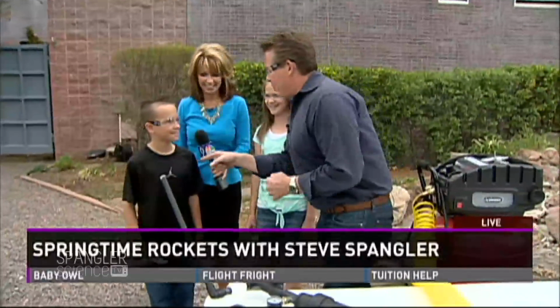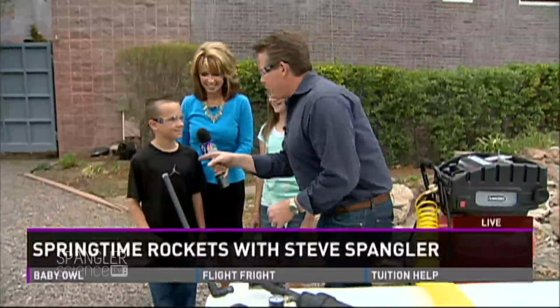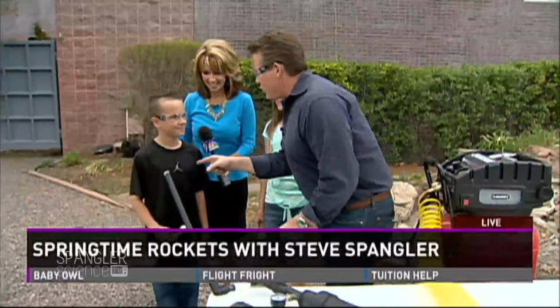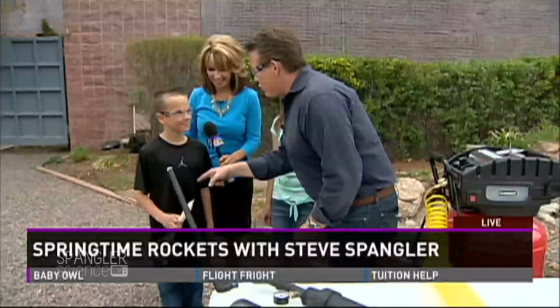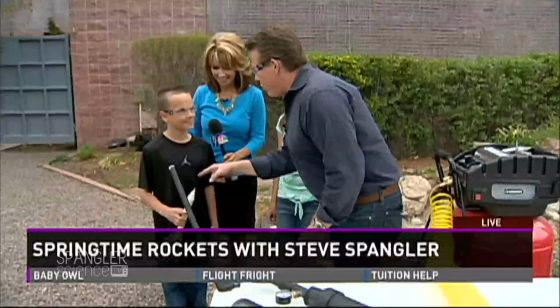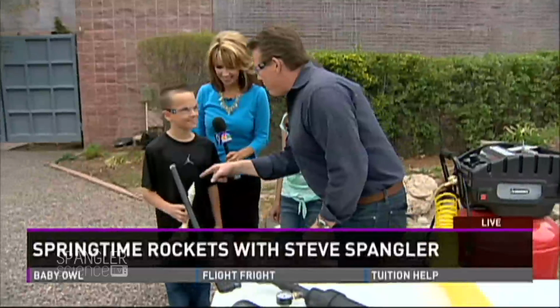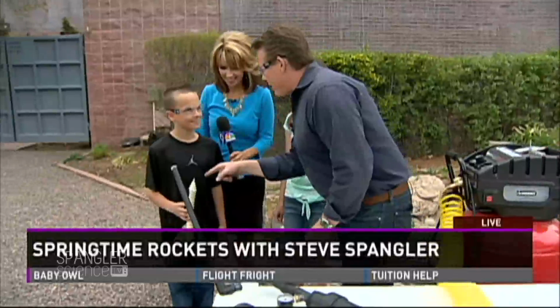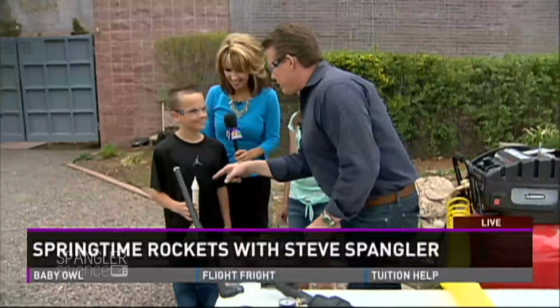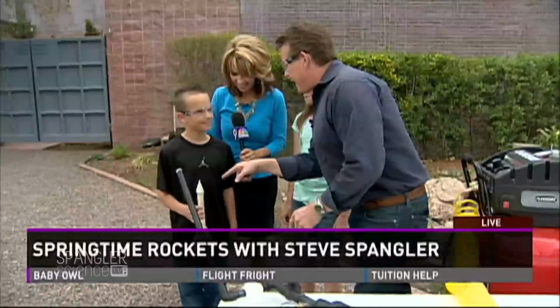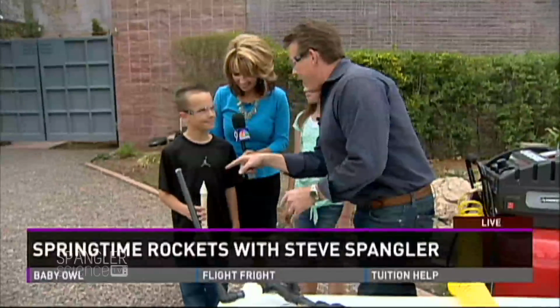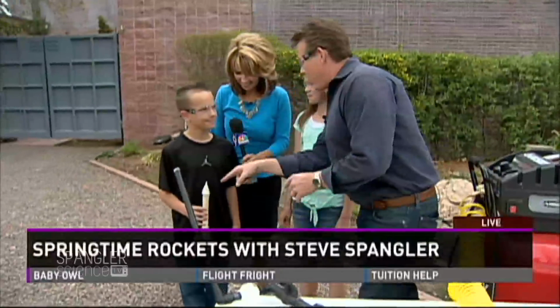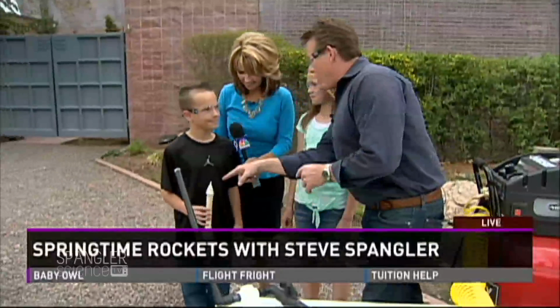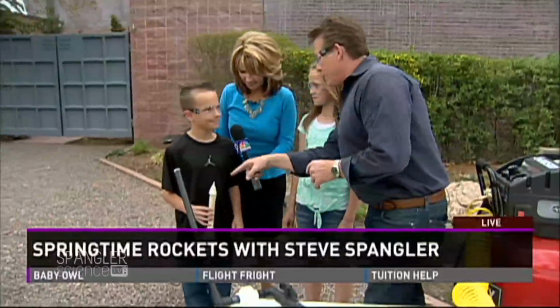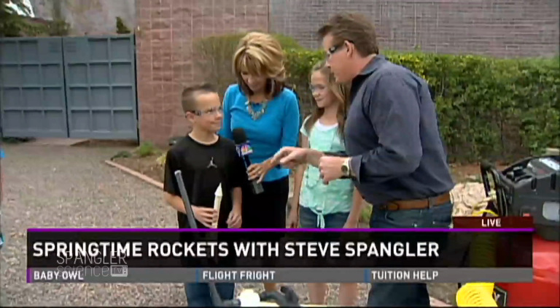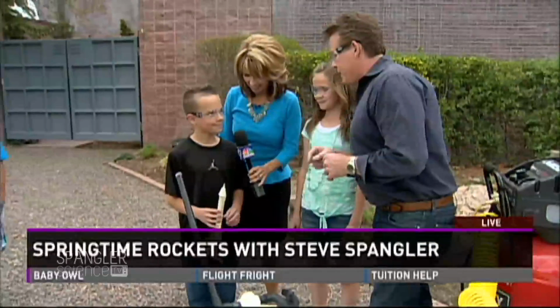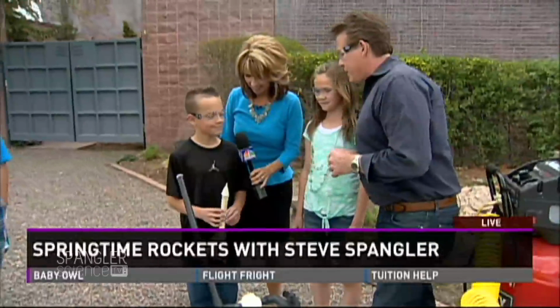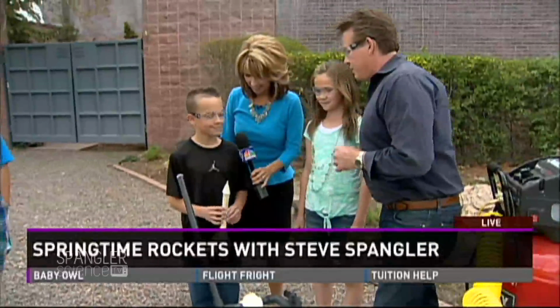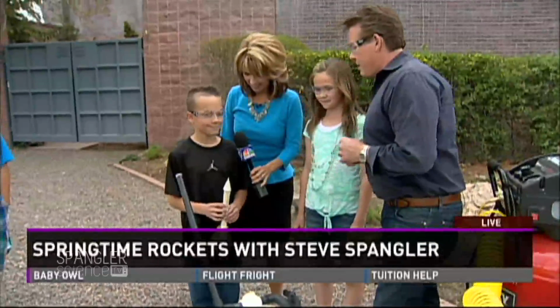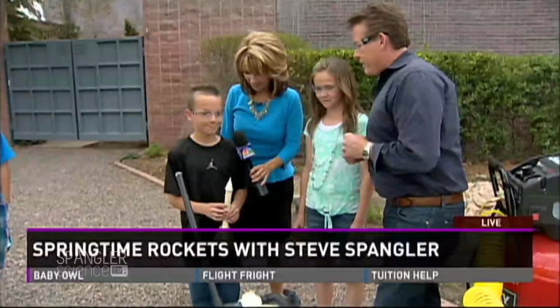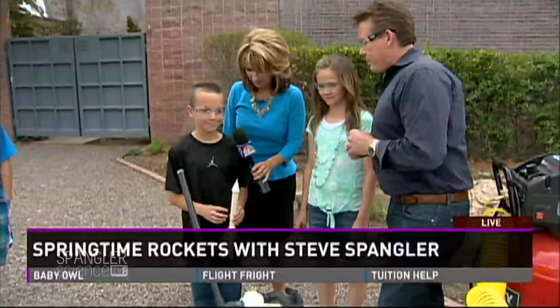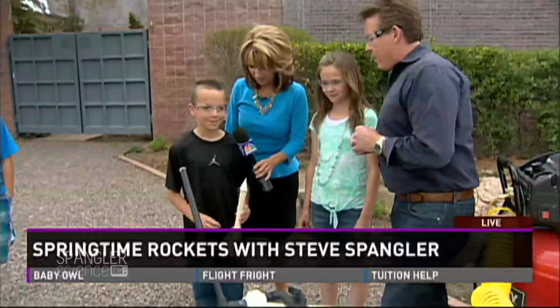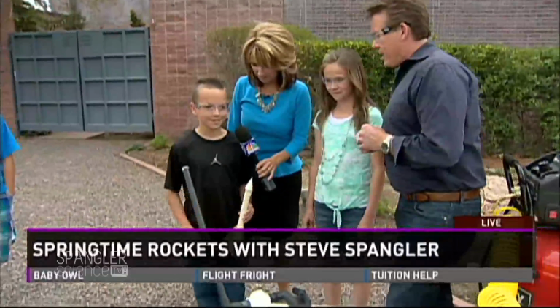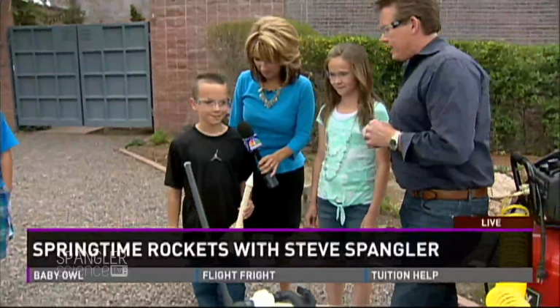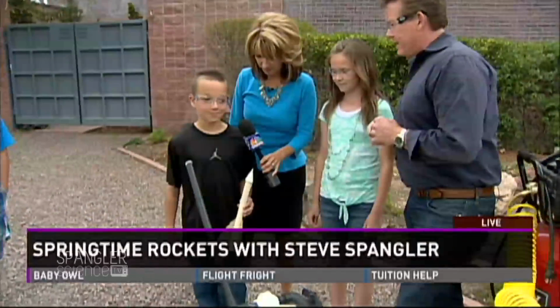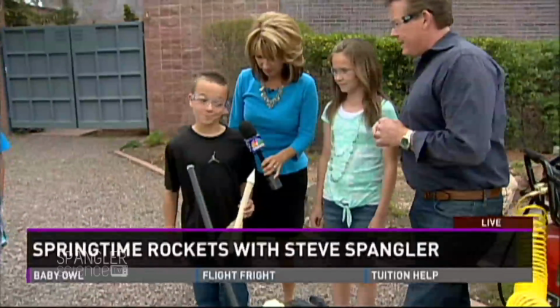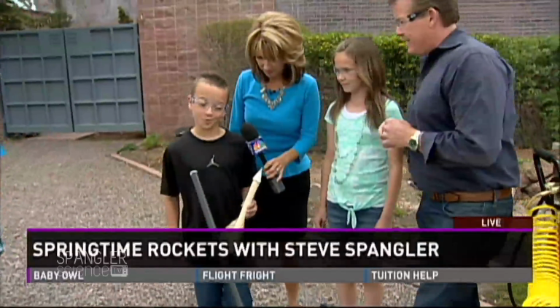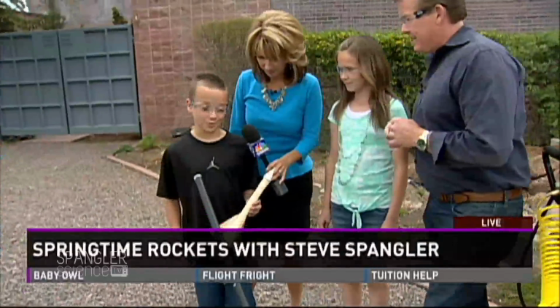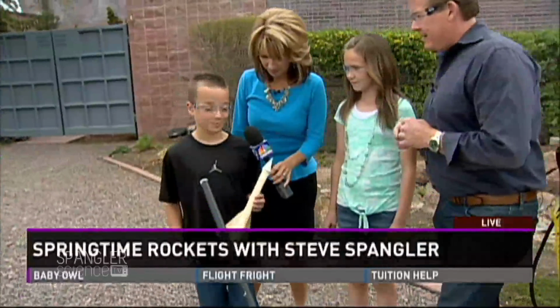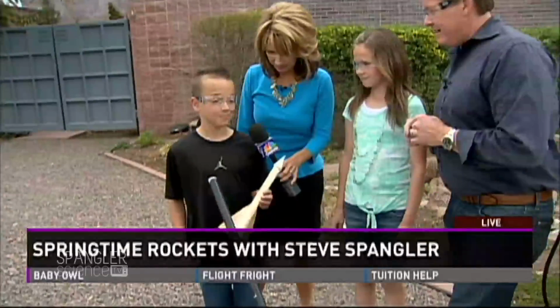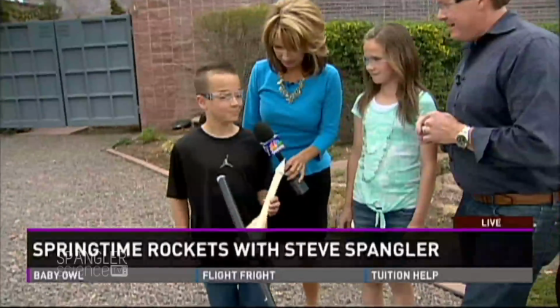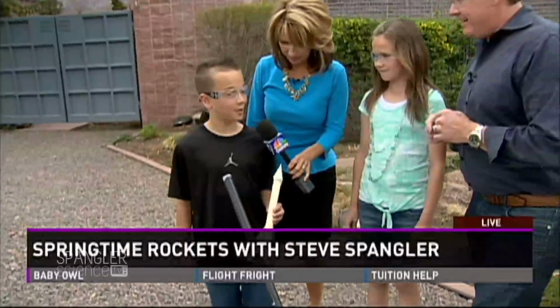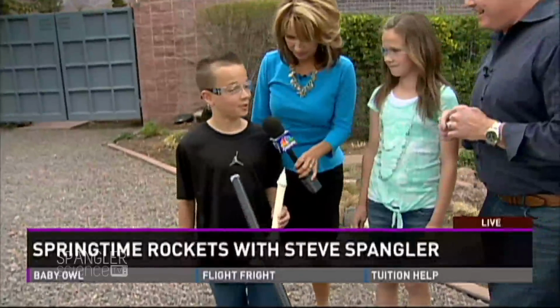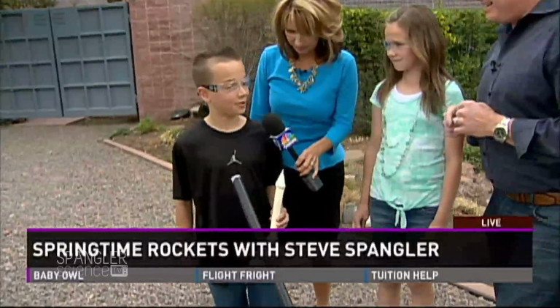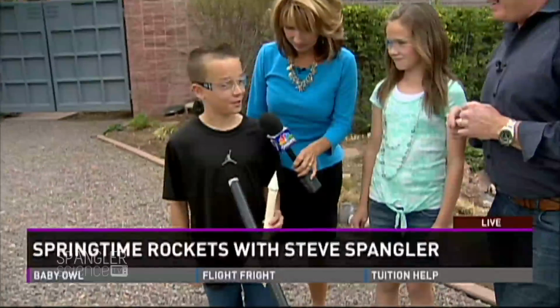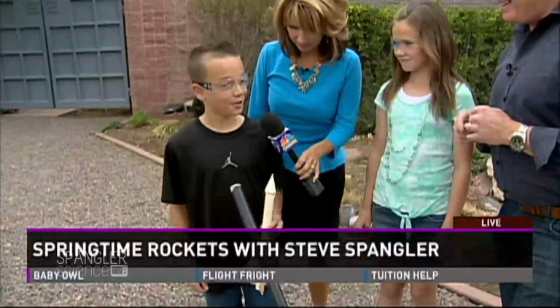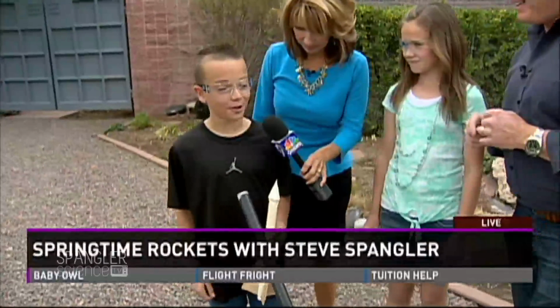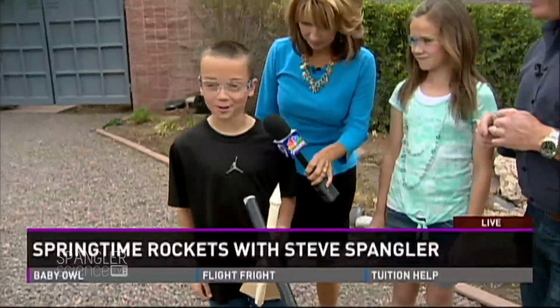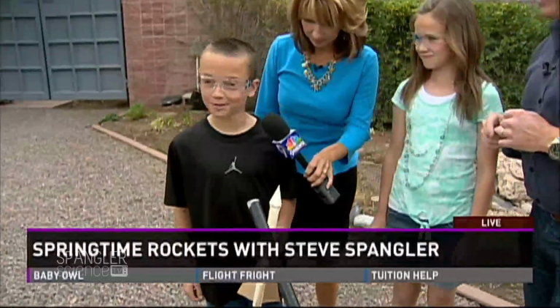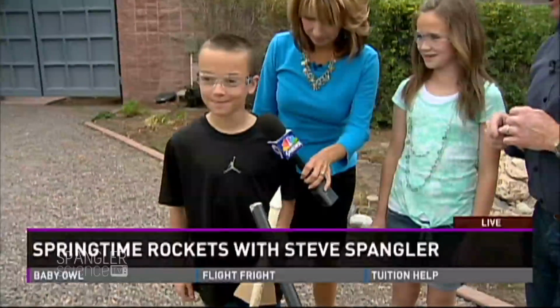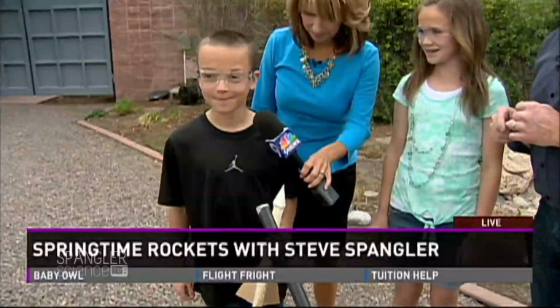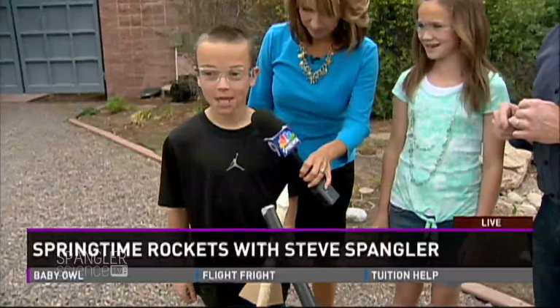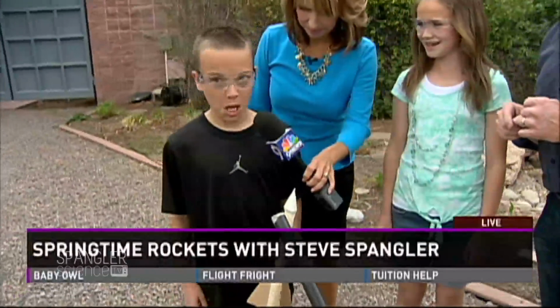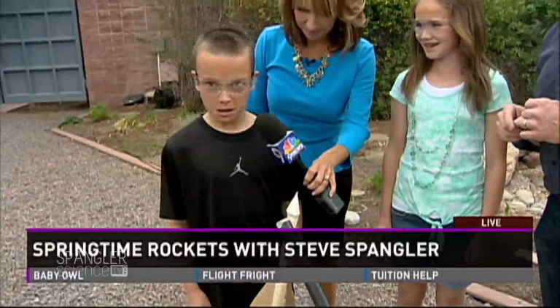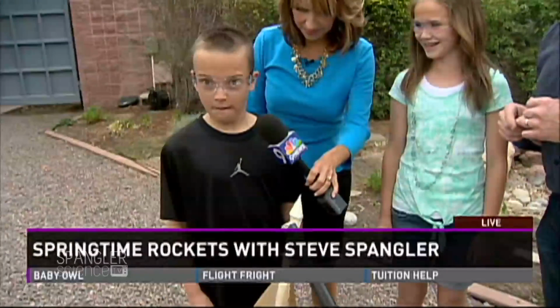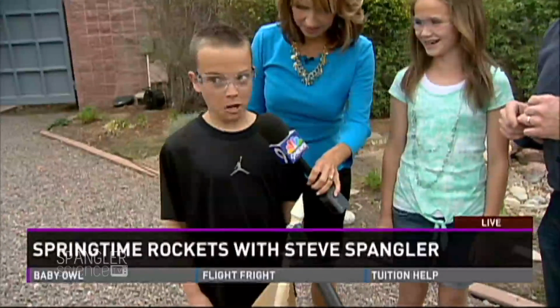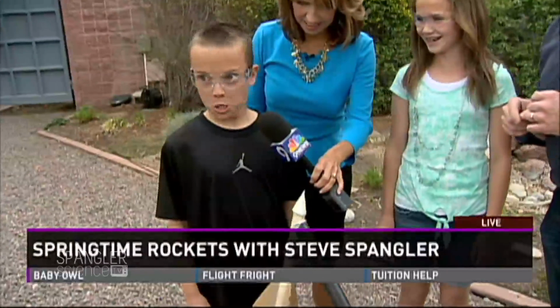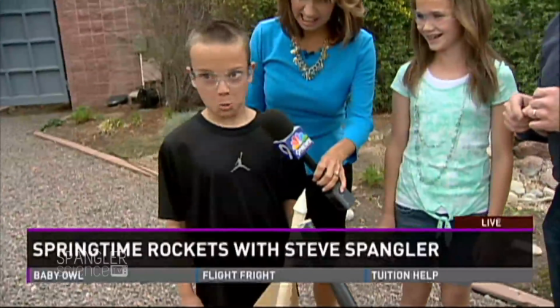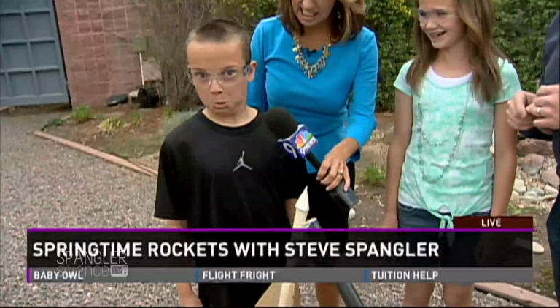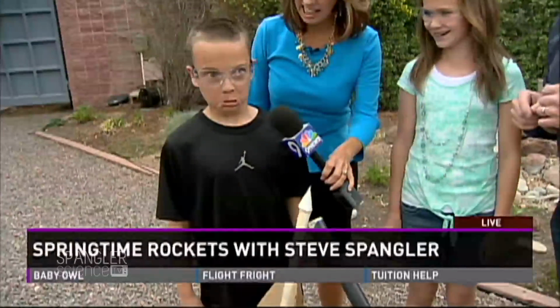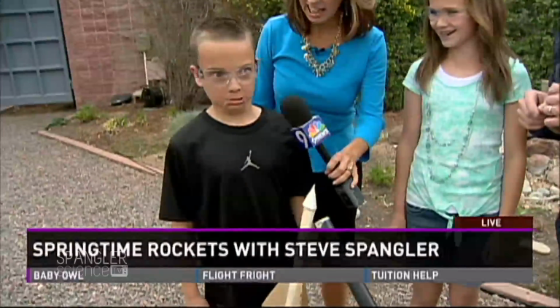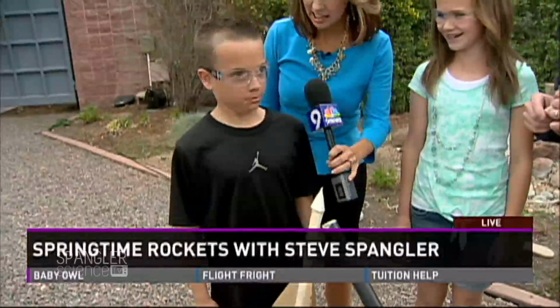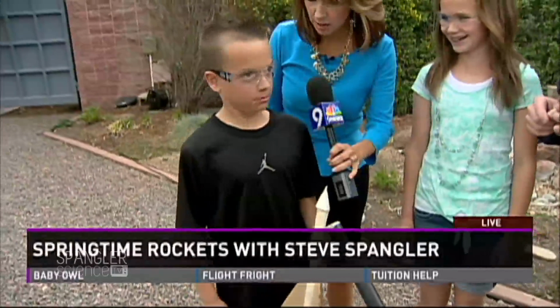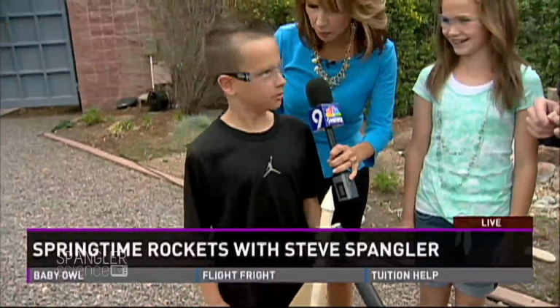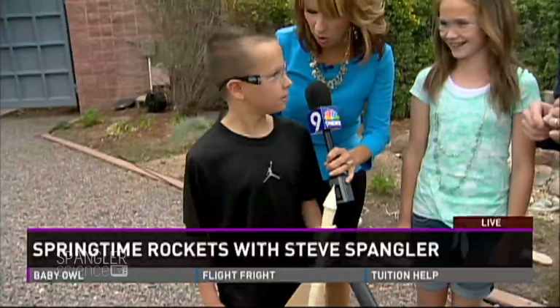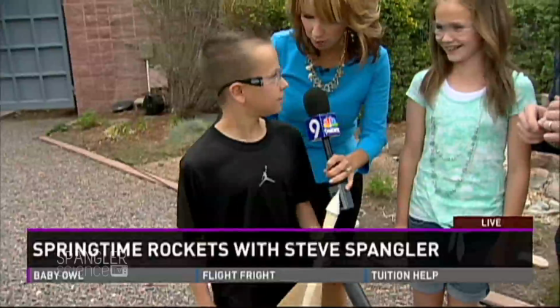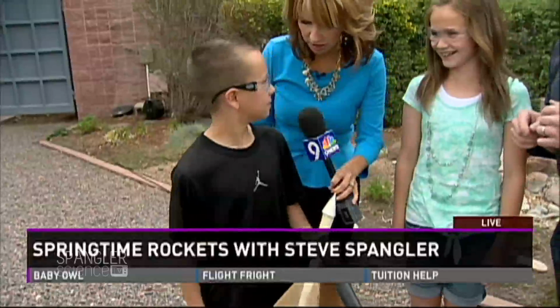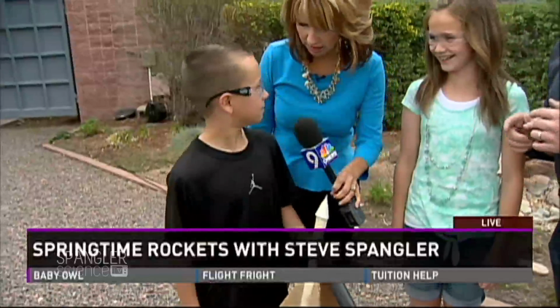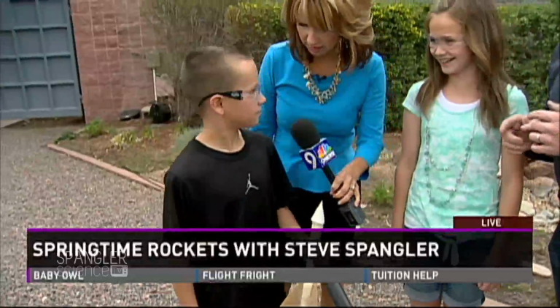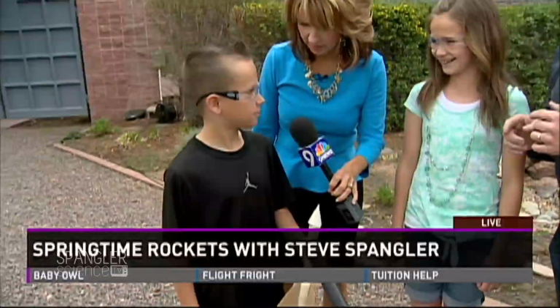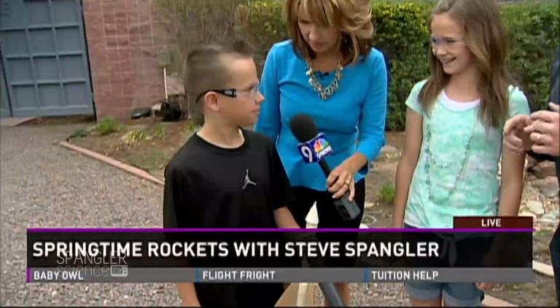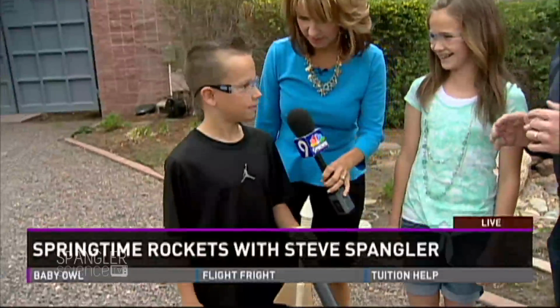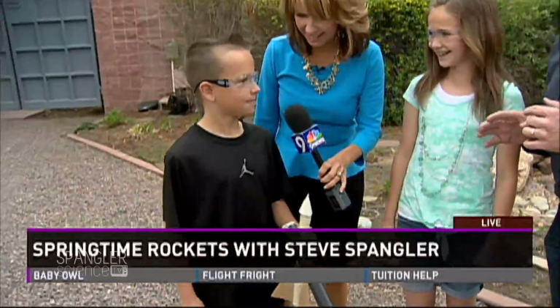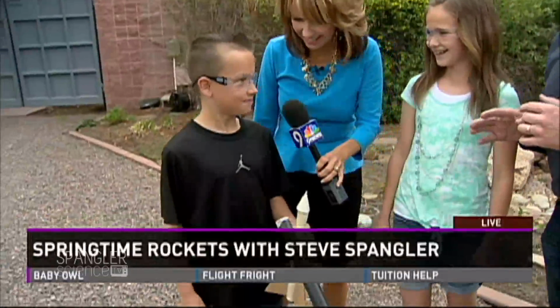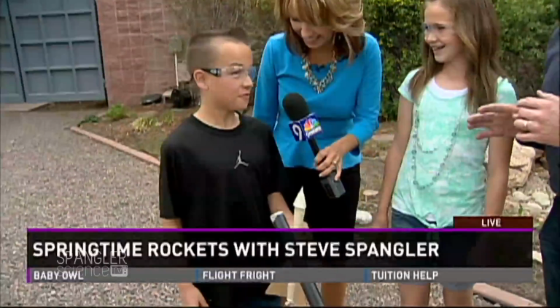Would you show them, Anthony — how long did it take you to make that rocket? Not long at all. Seconds, probably. Seconds, yes.